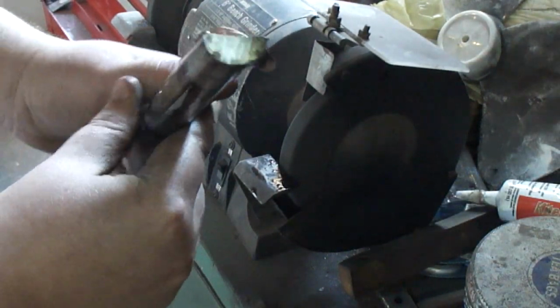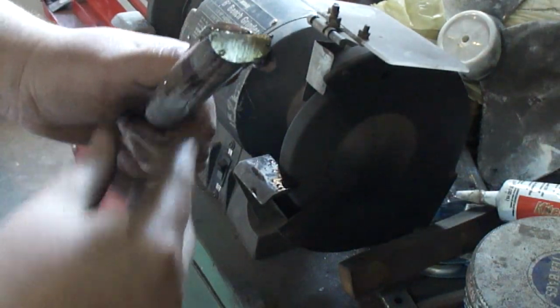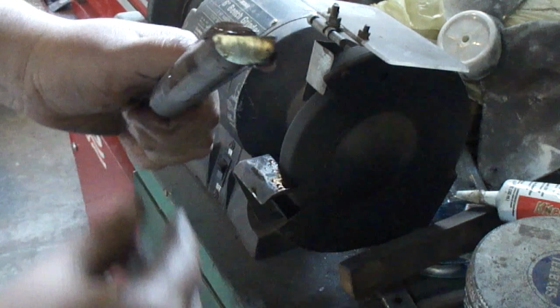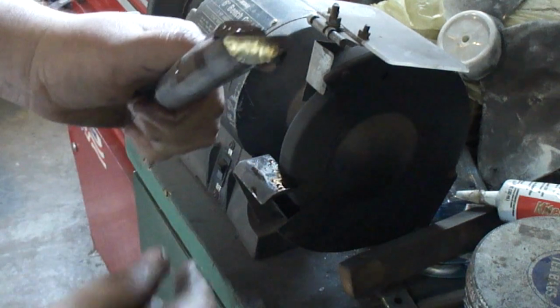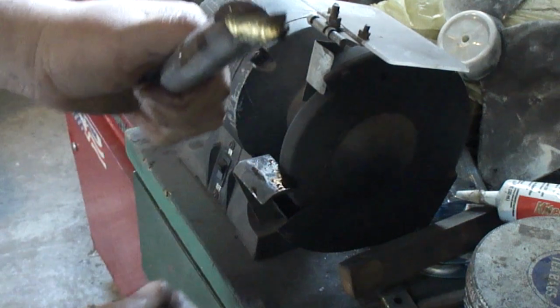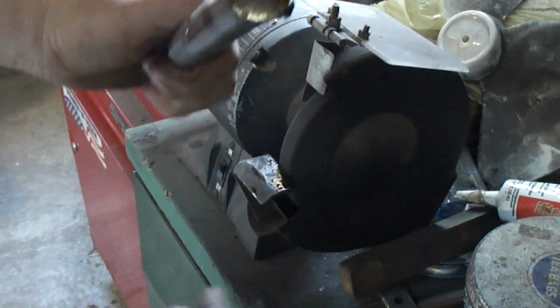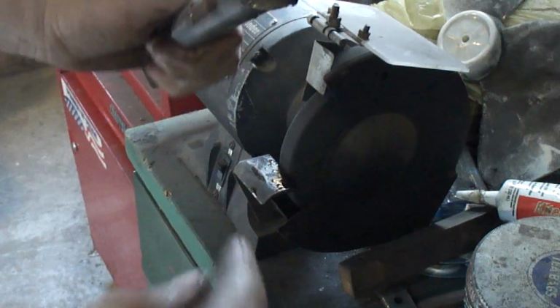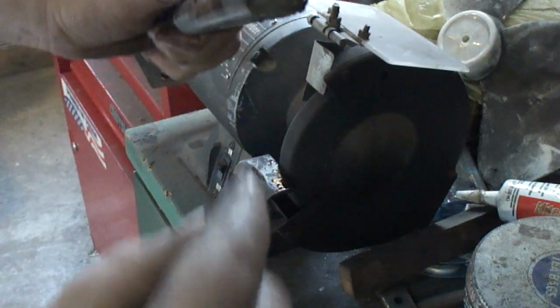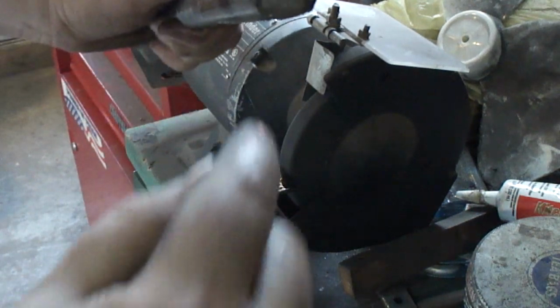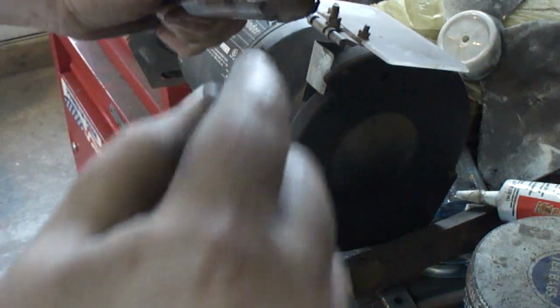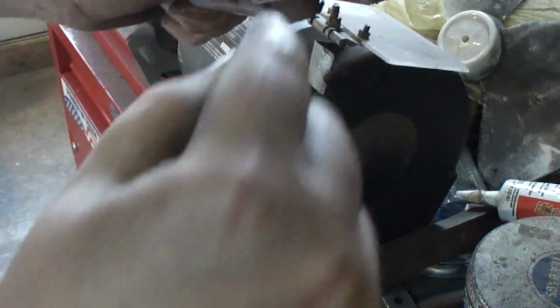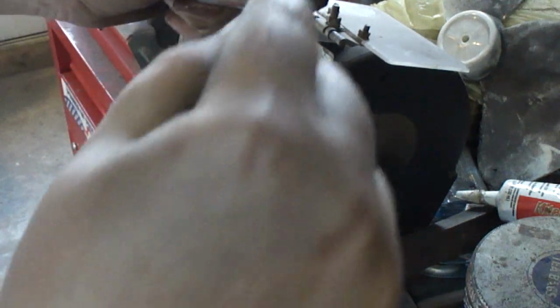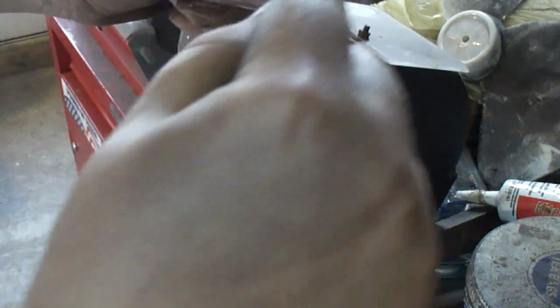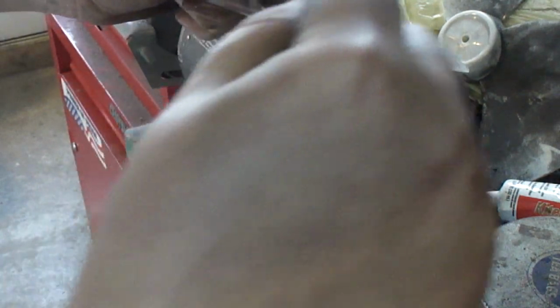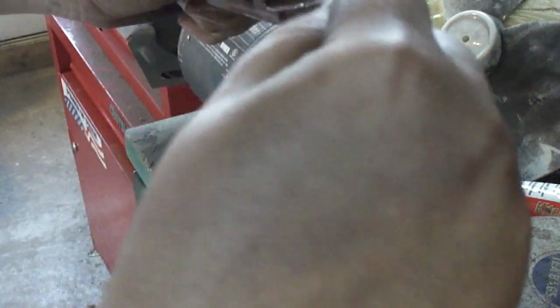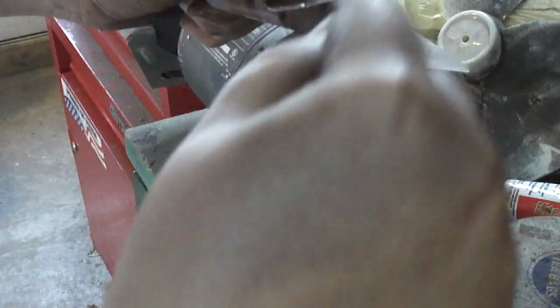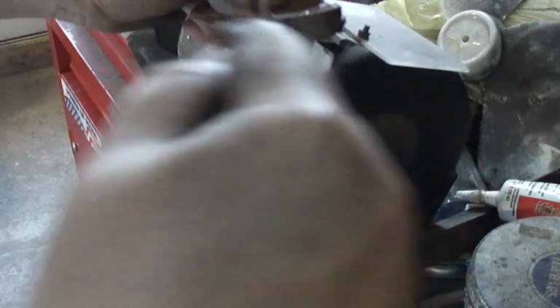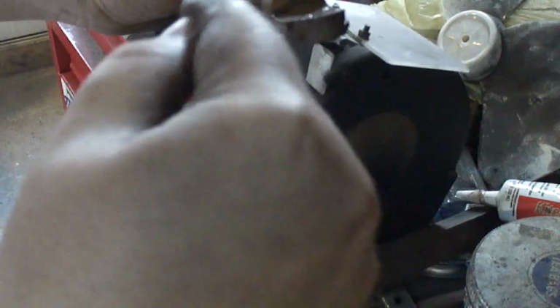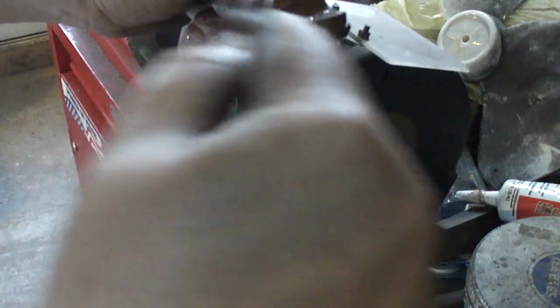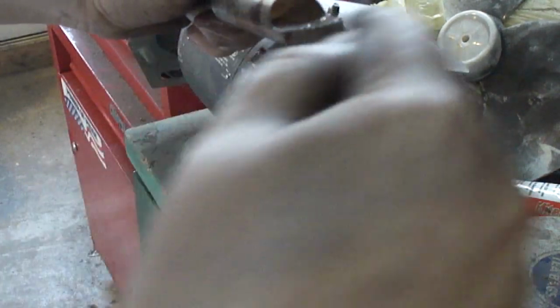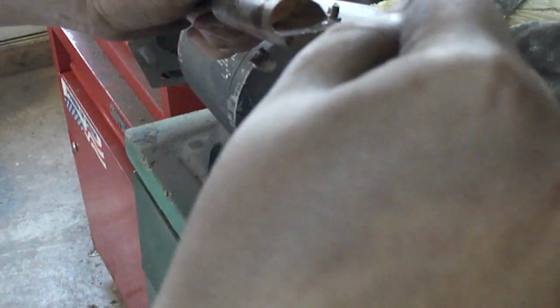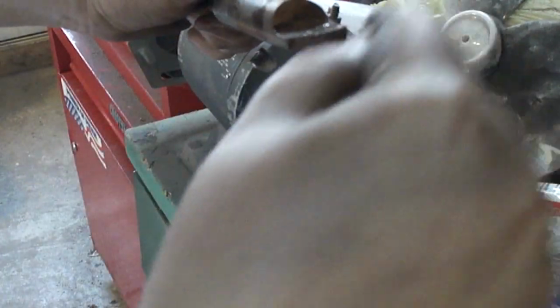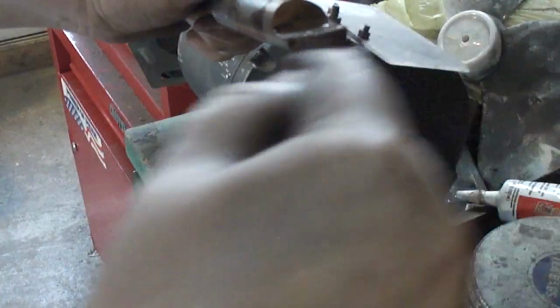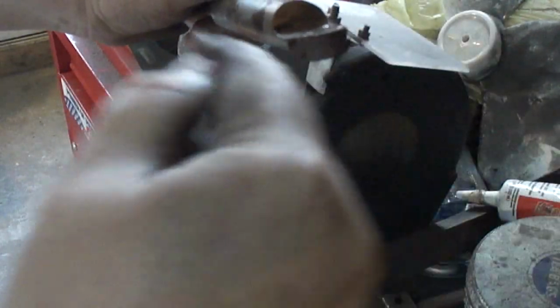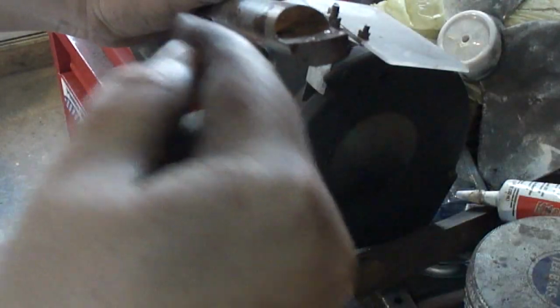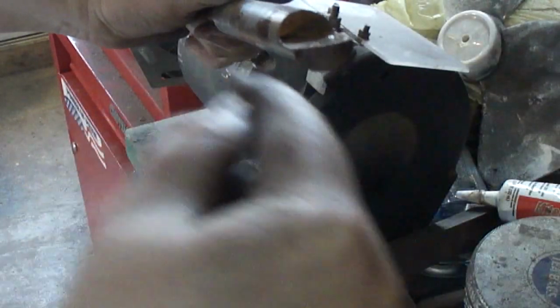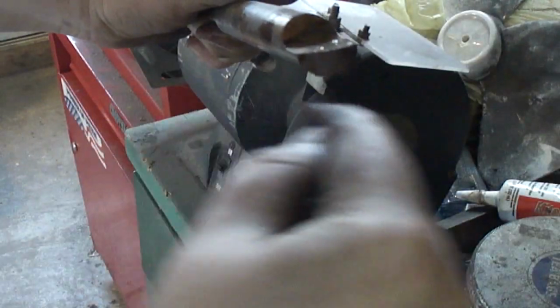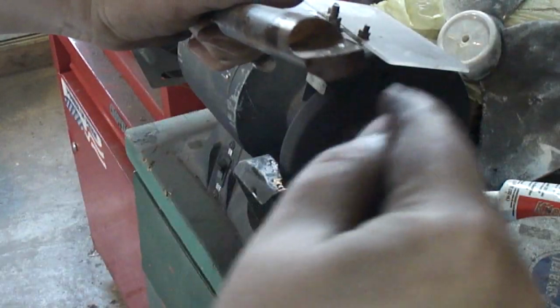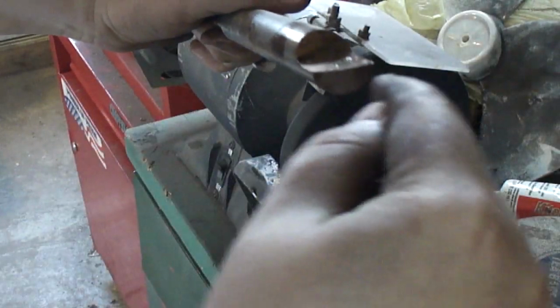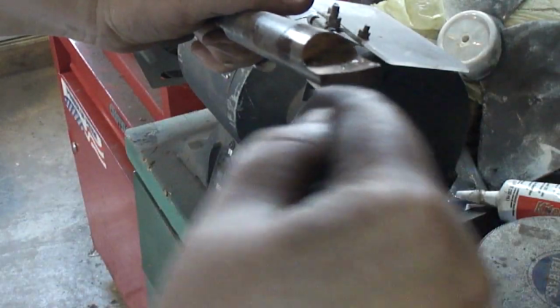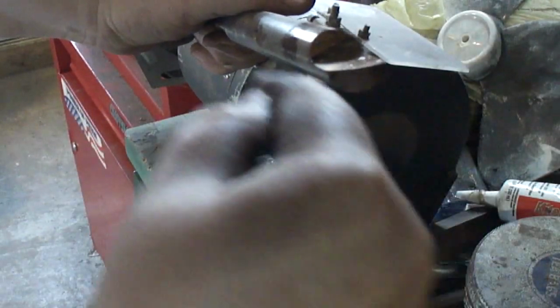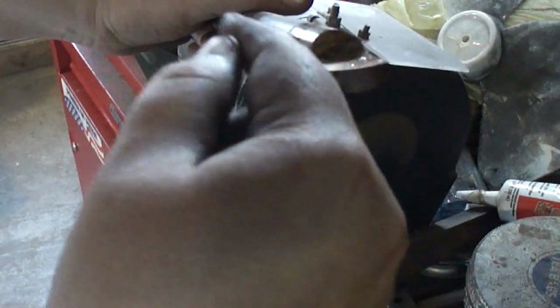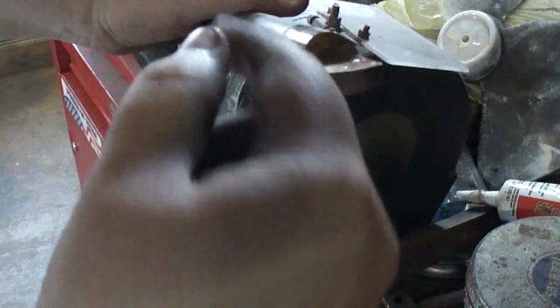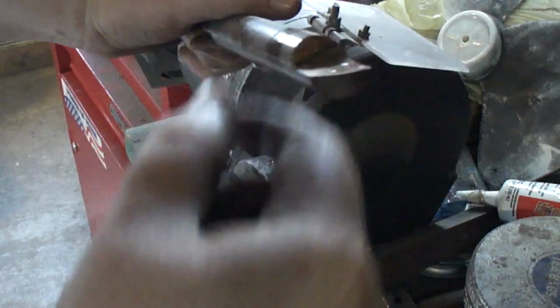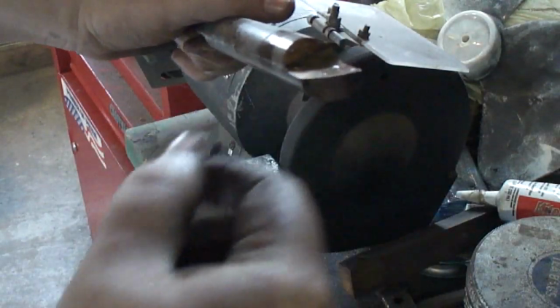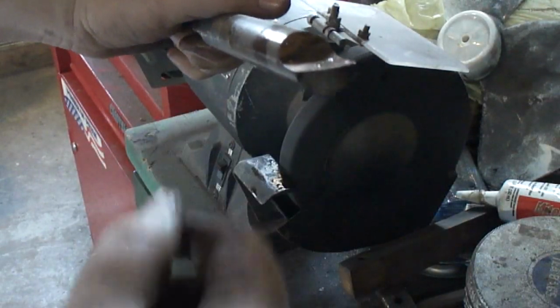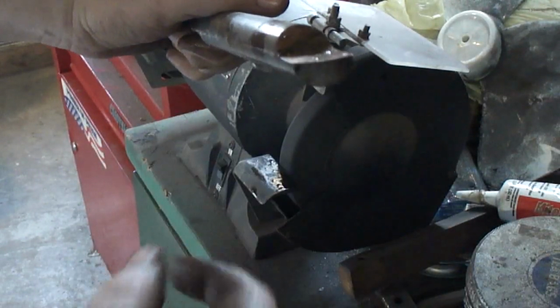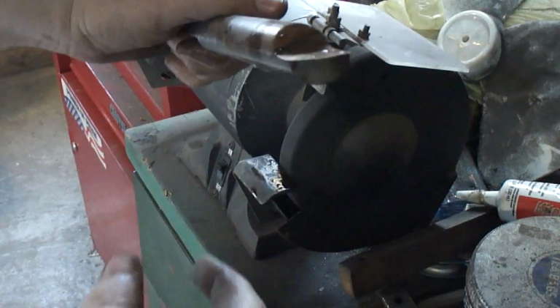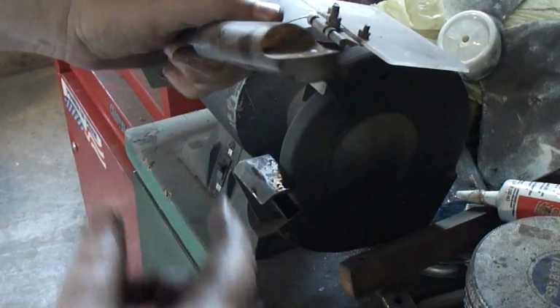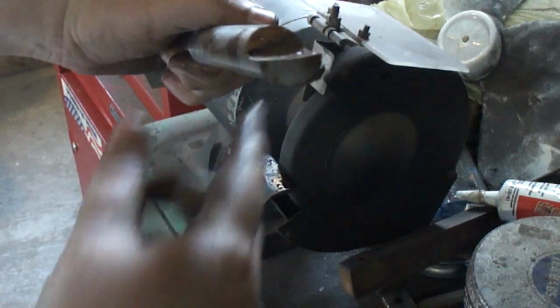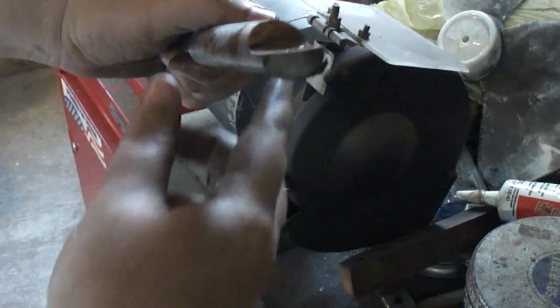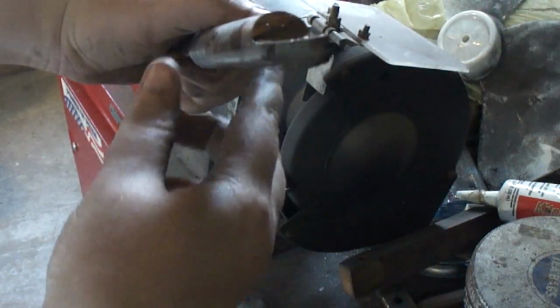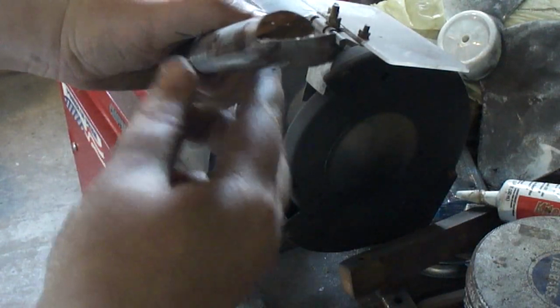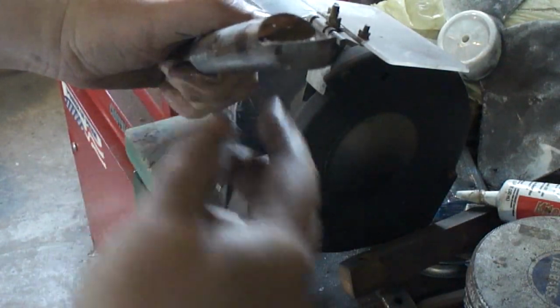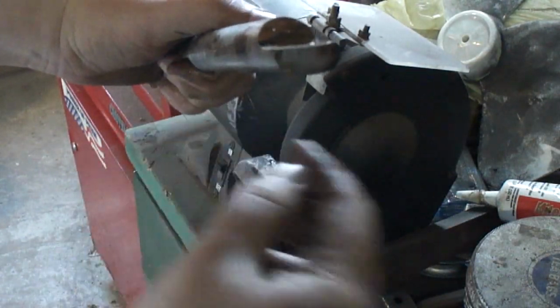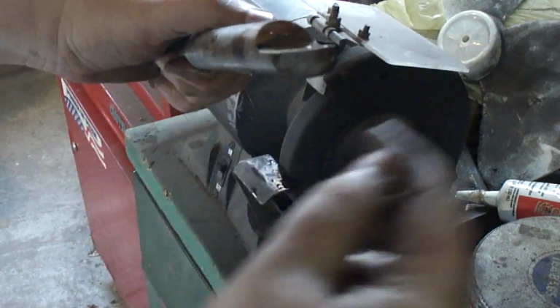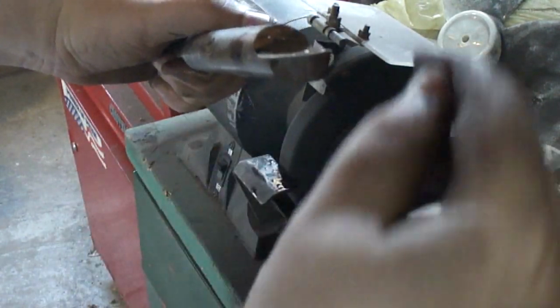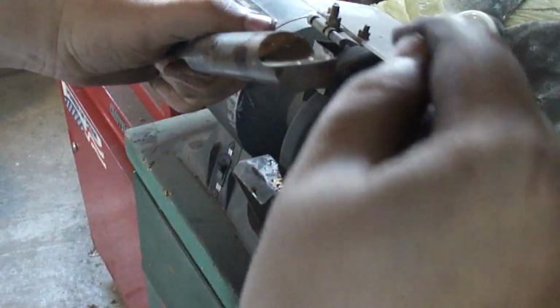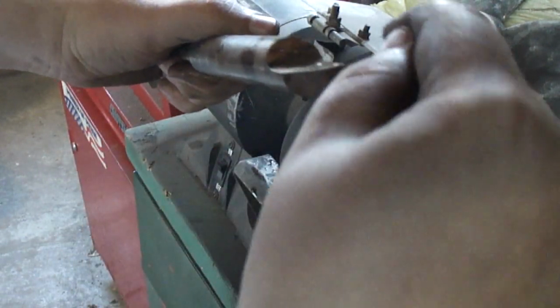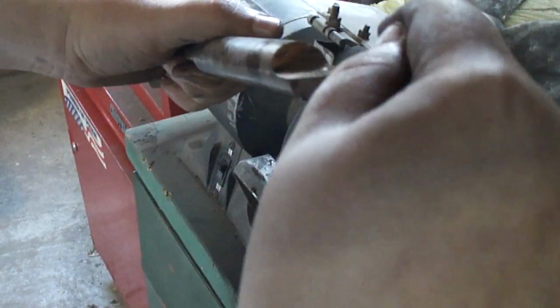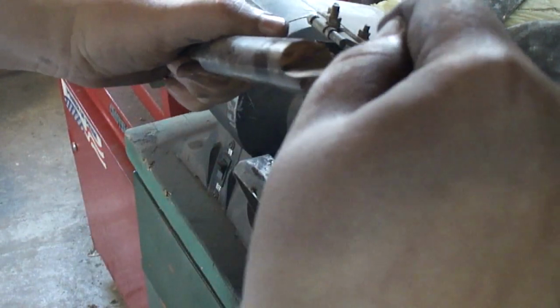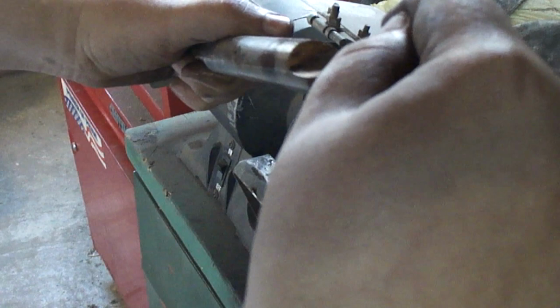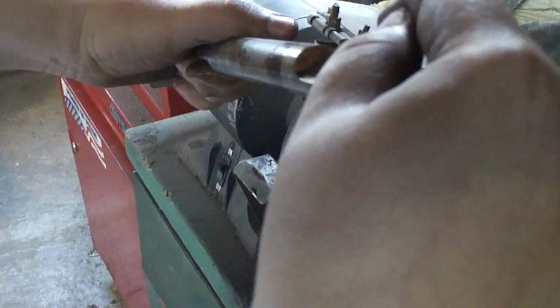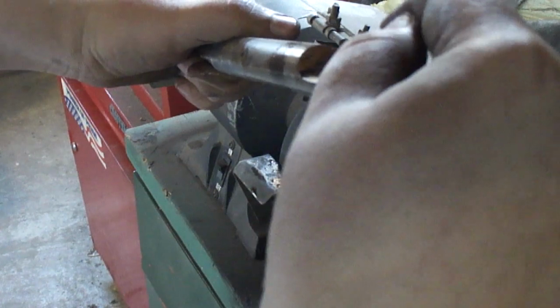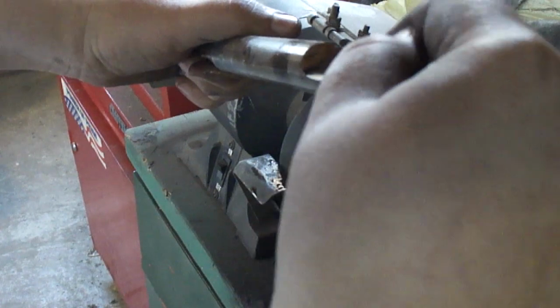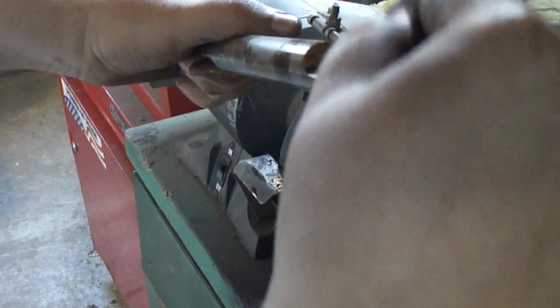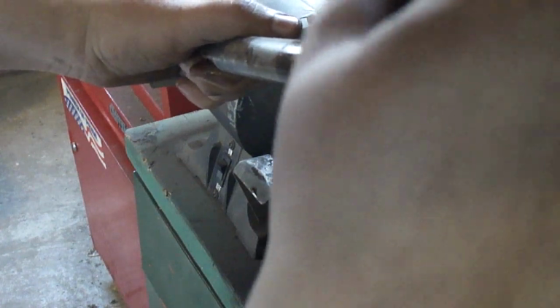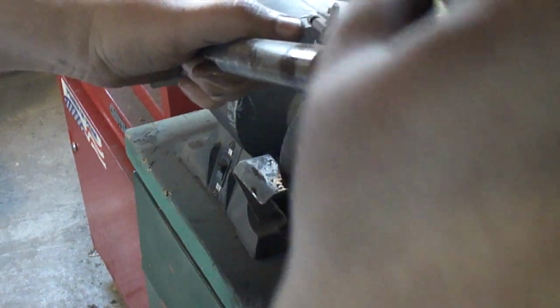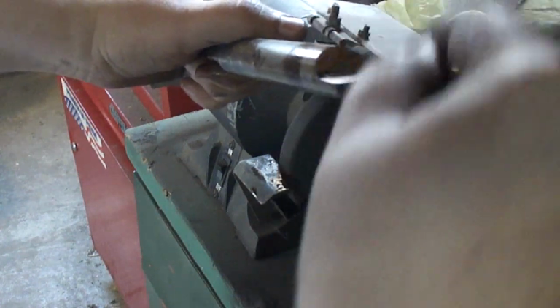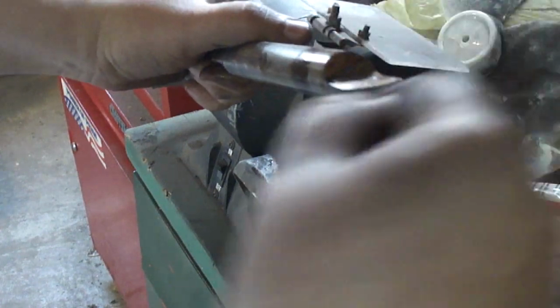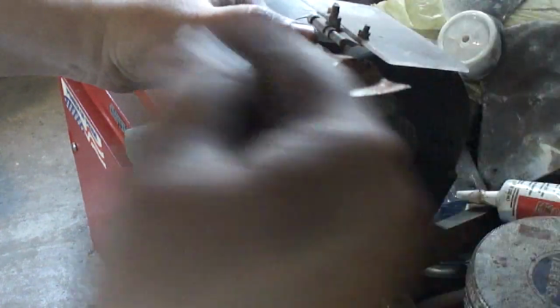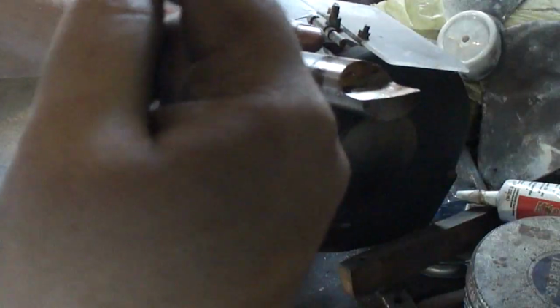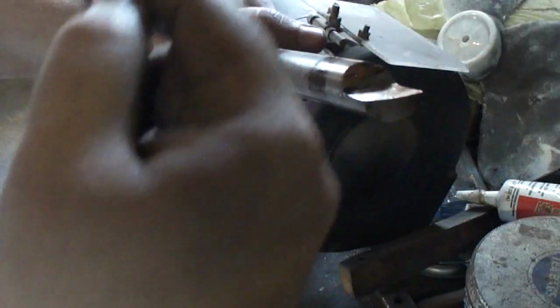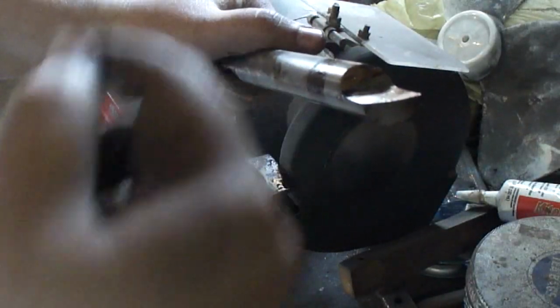I like using the bench grinder because I can dish it like this and it has more of a cutting edge to it.